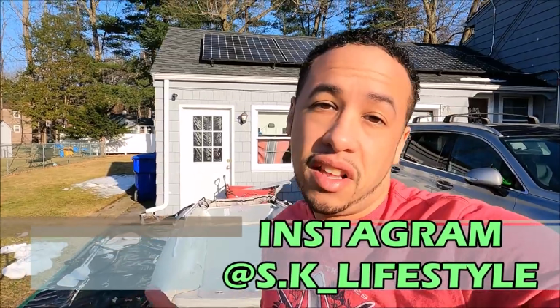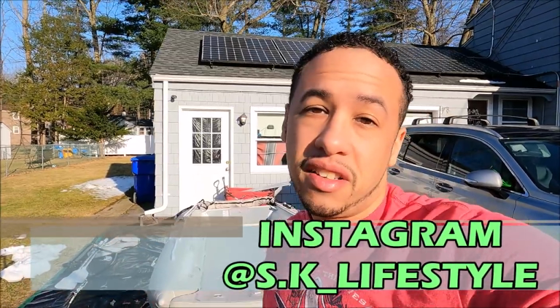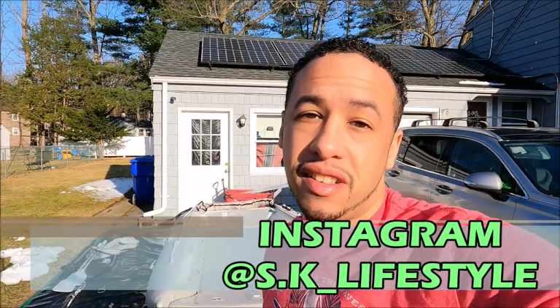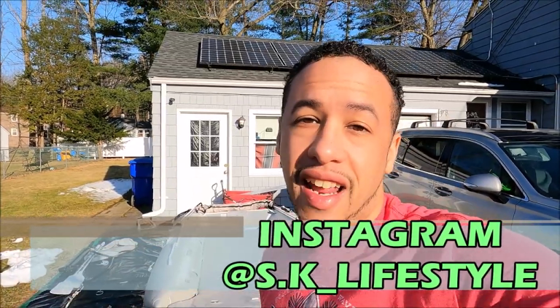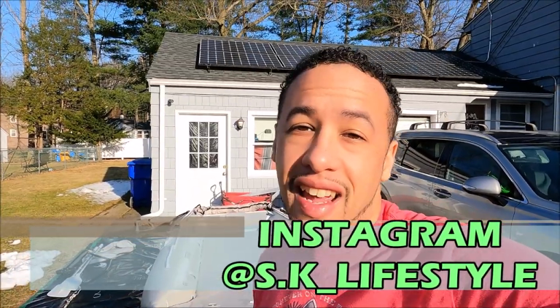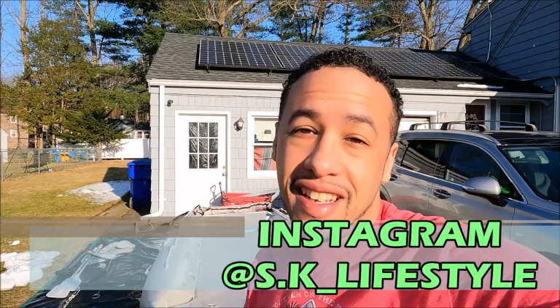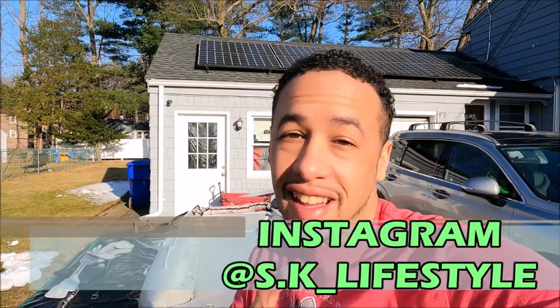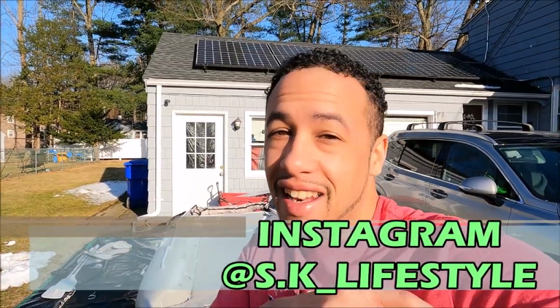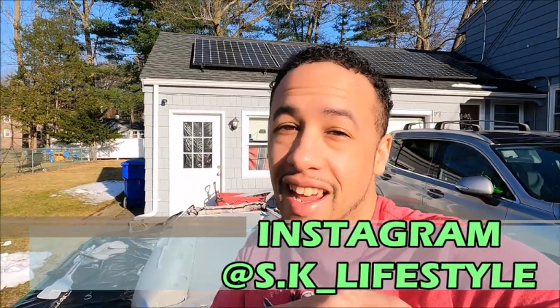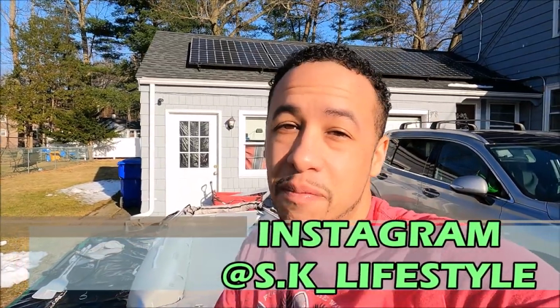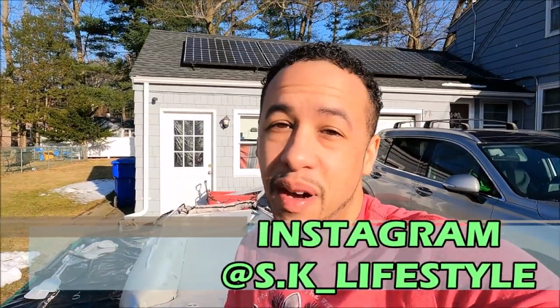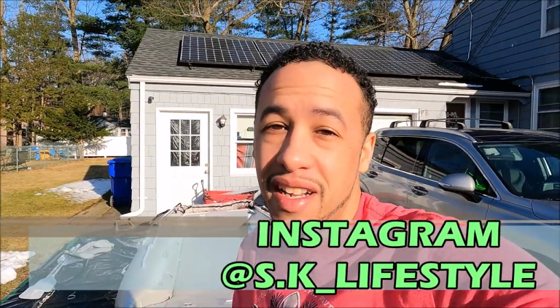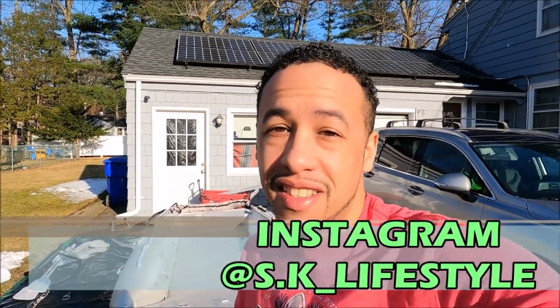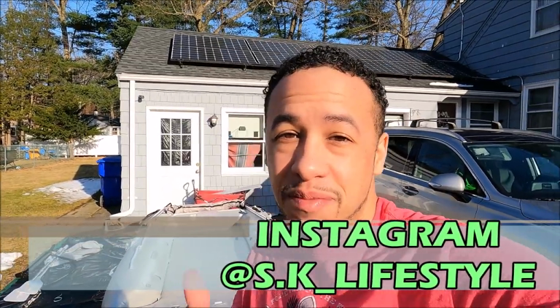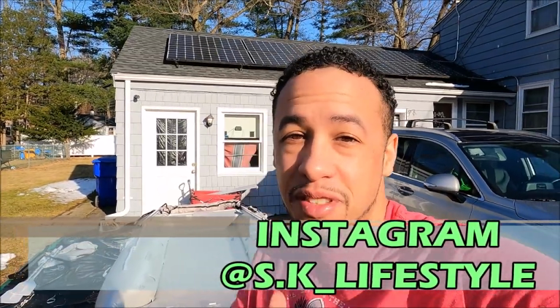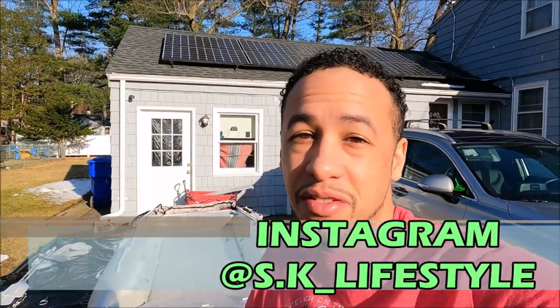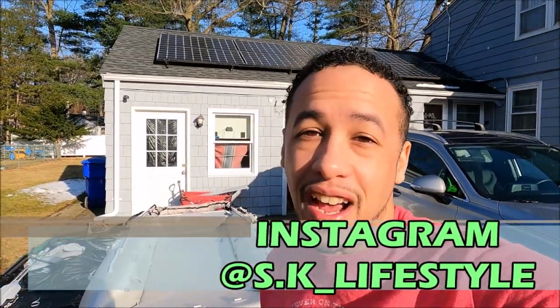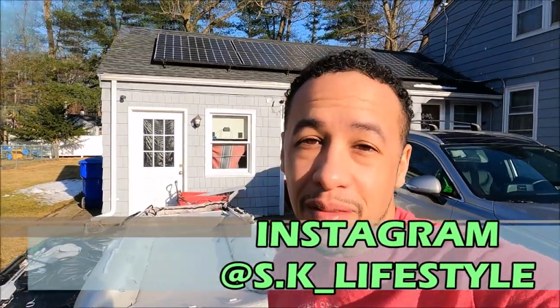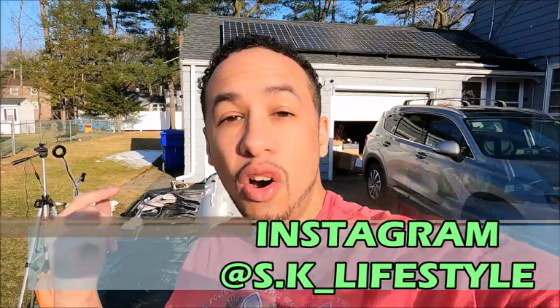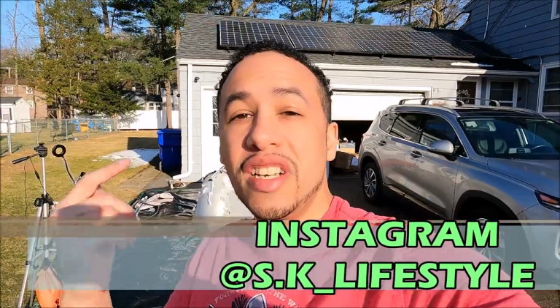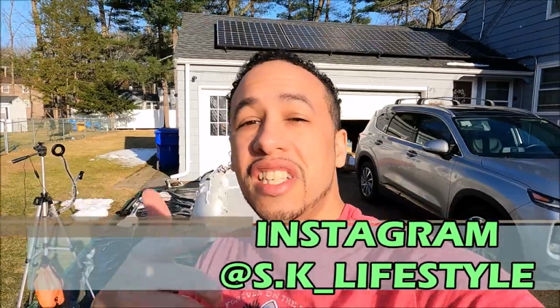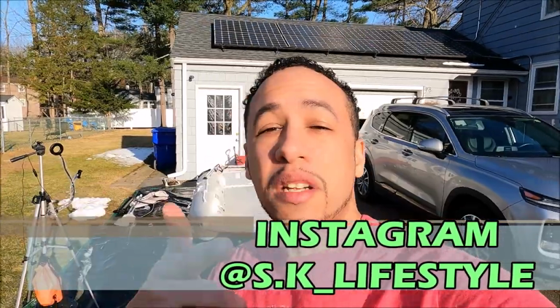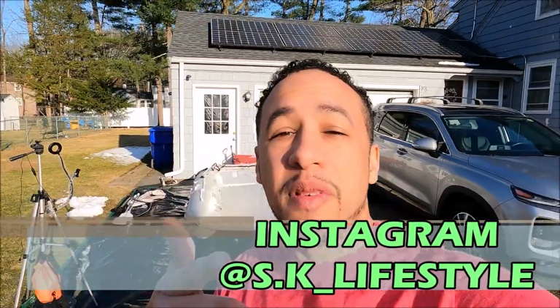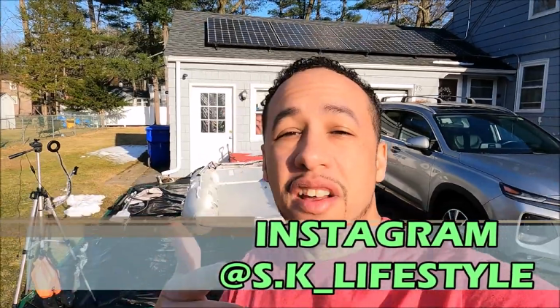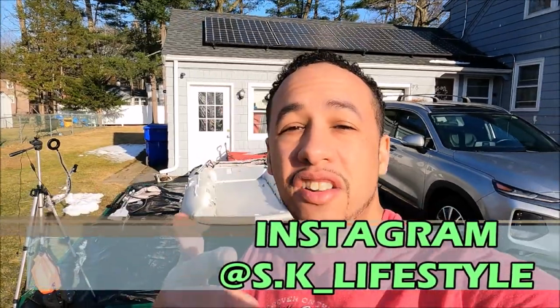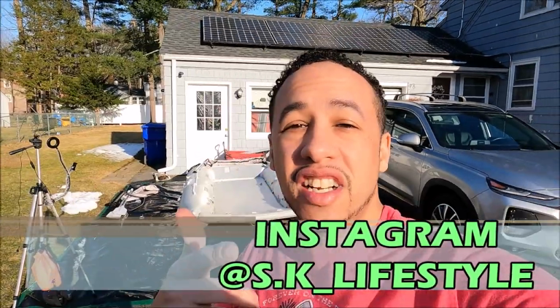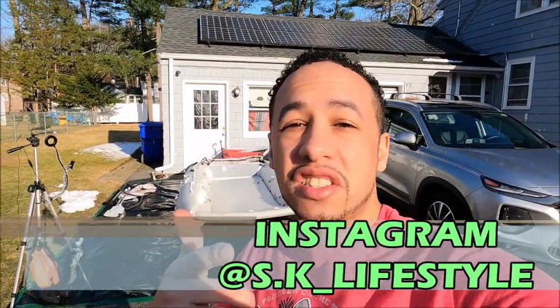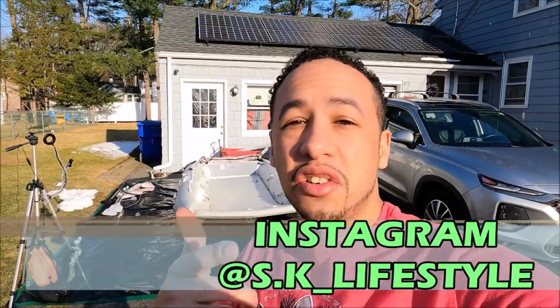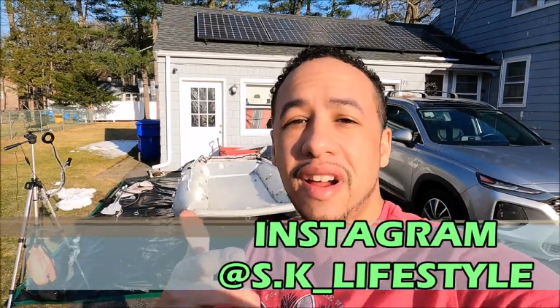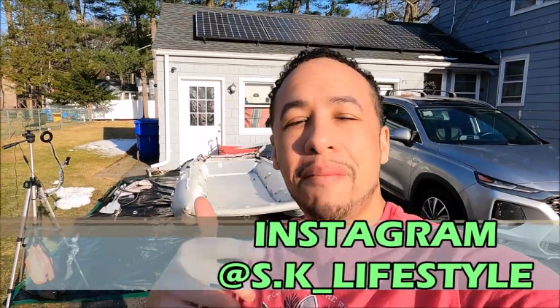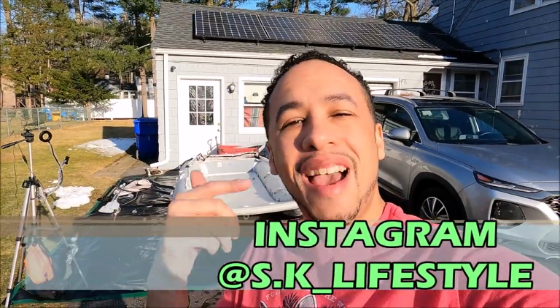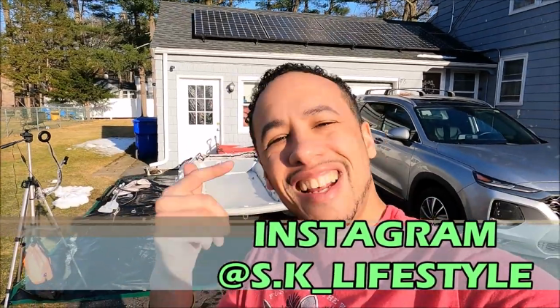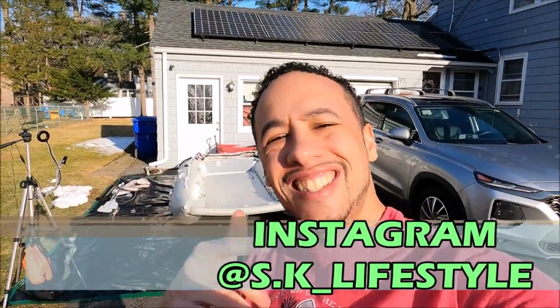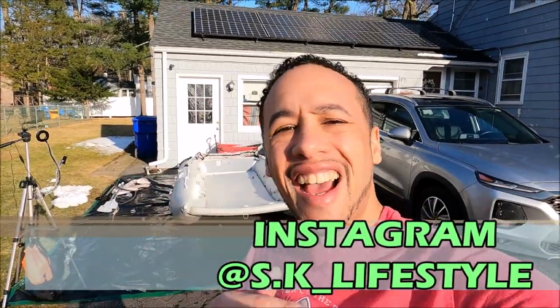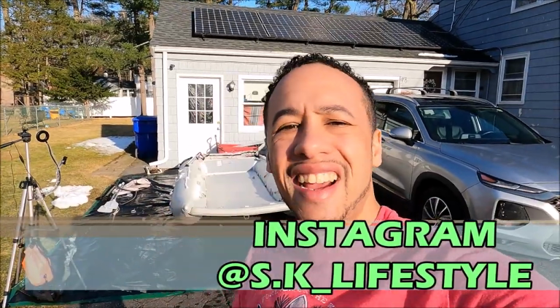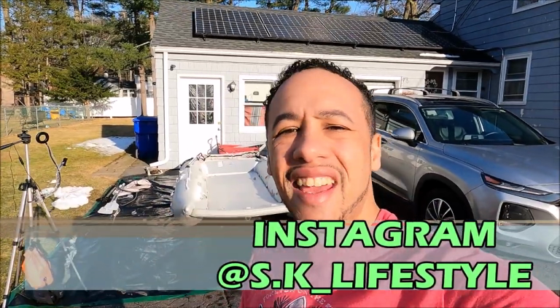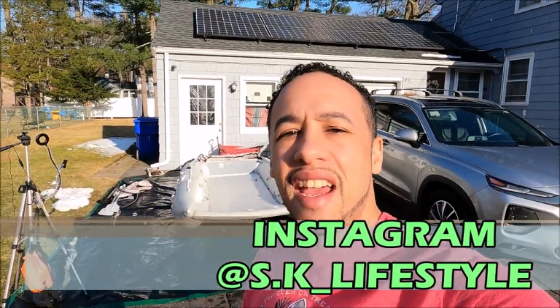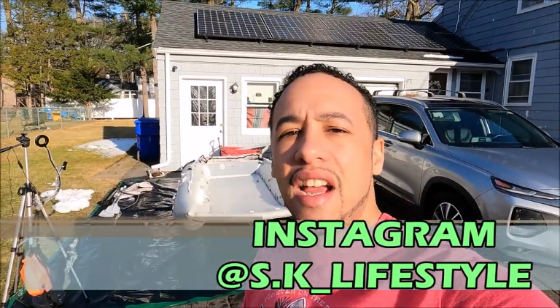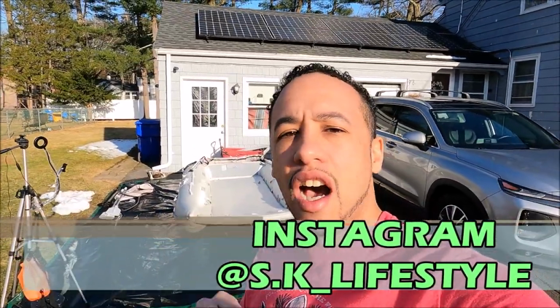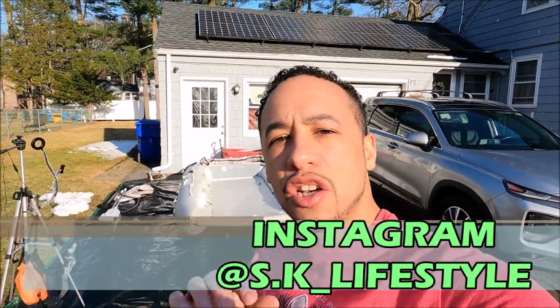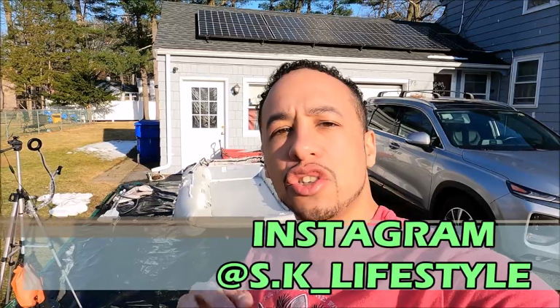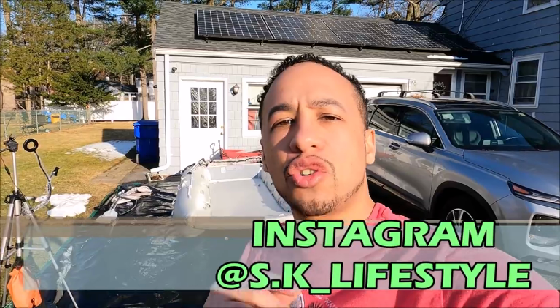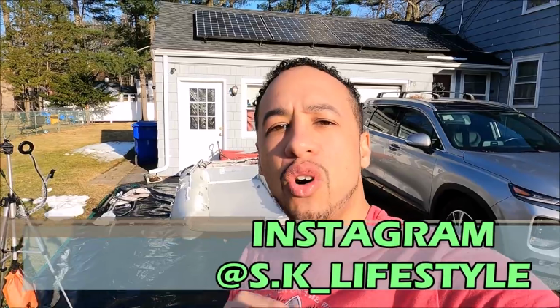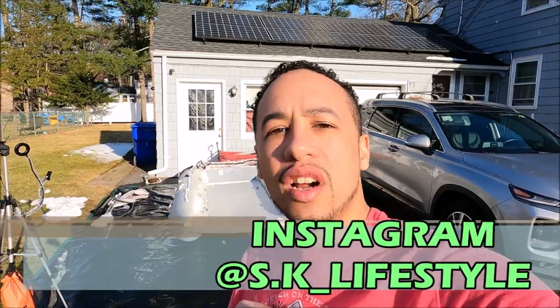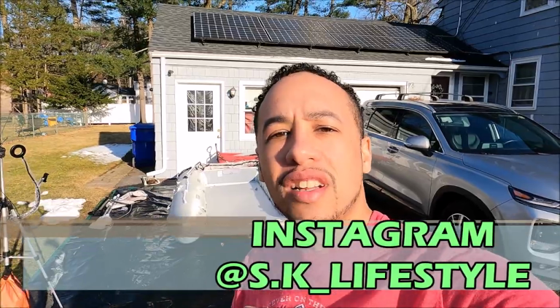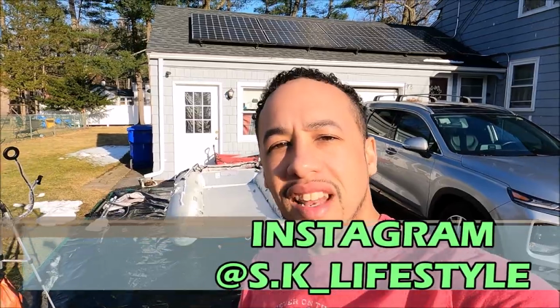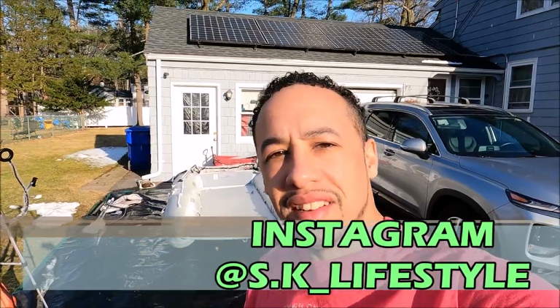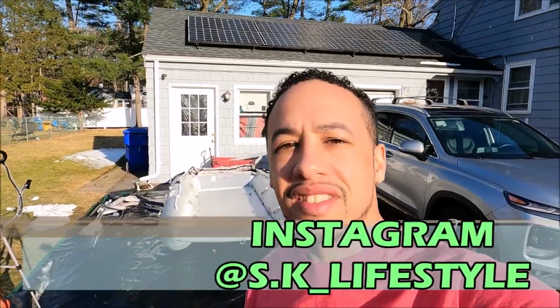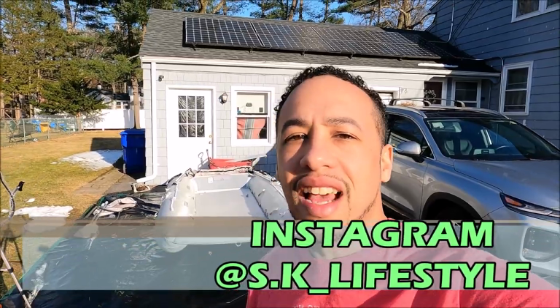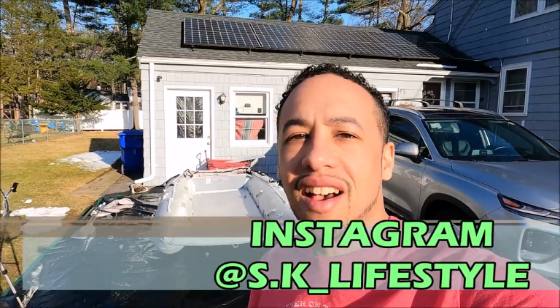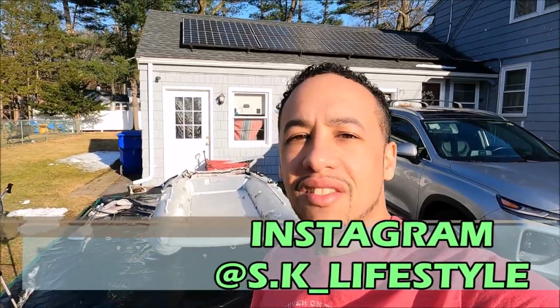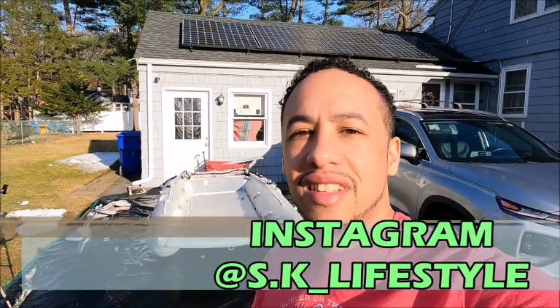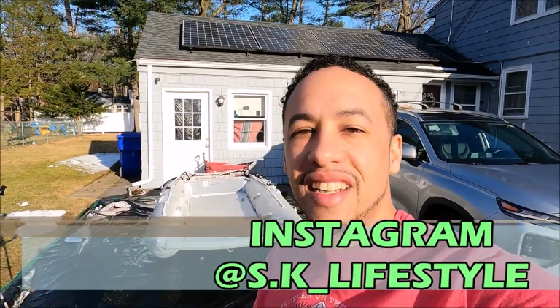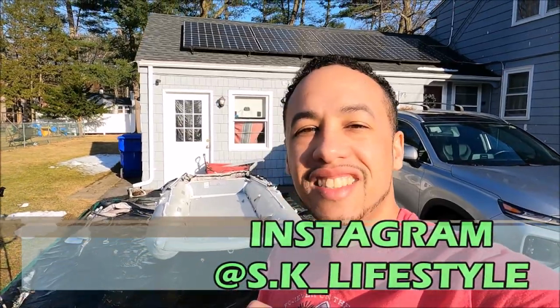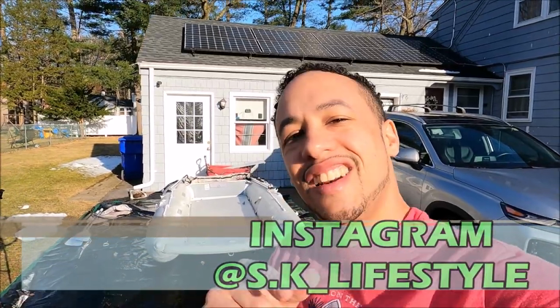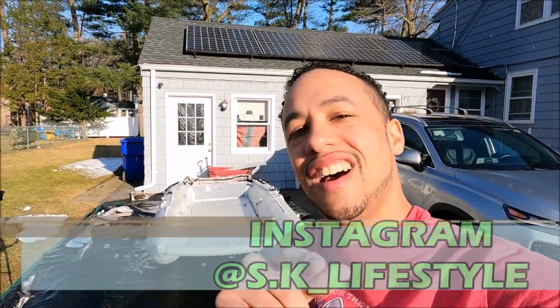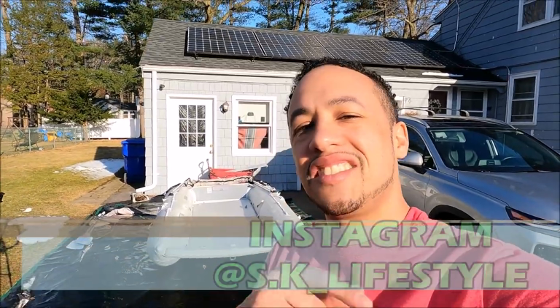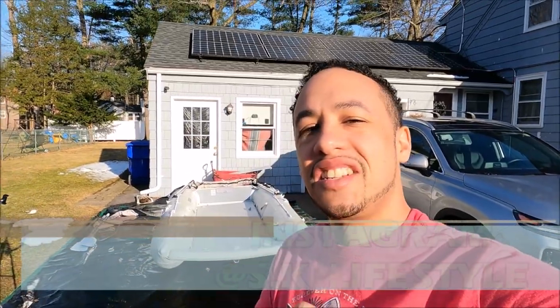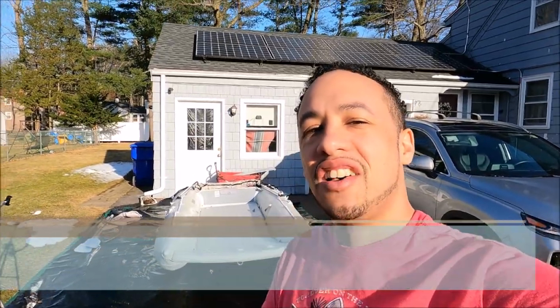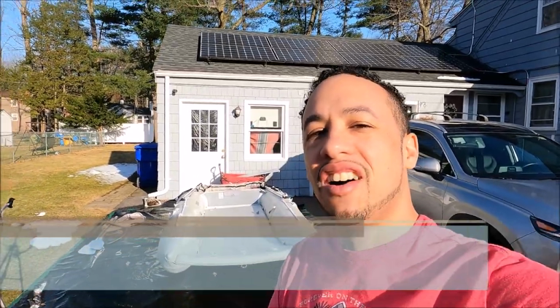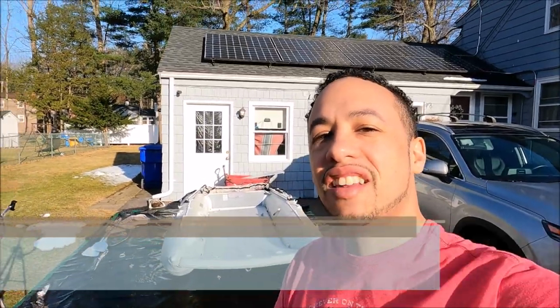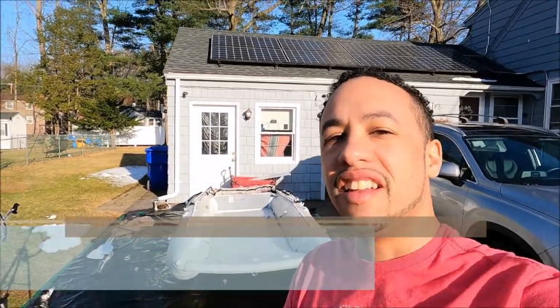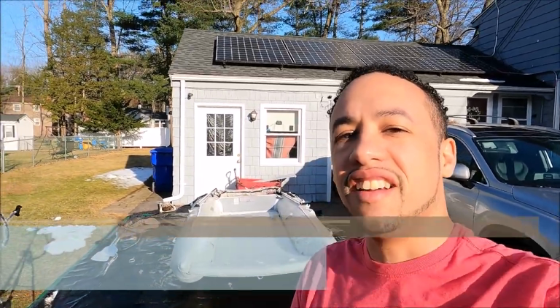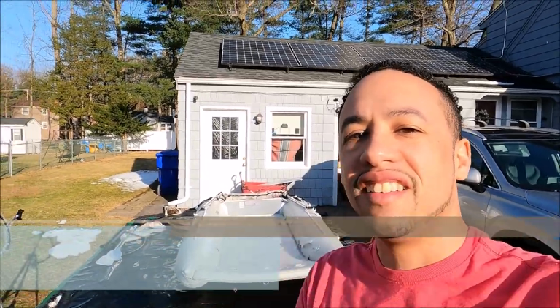Hit that like button, subscribe, and check me out on Instagram — s.k underscore lifestyle. That's it — I'll see y'all later.